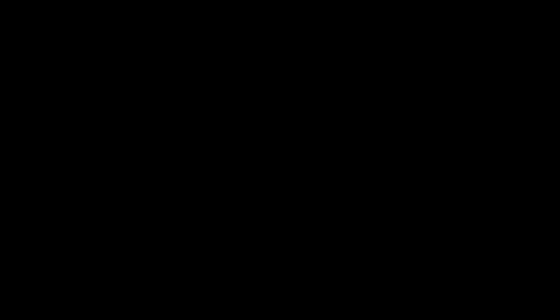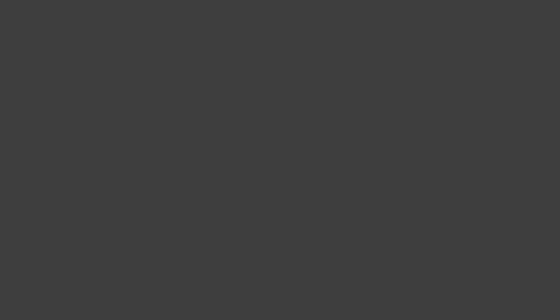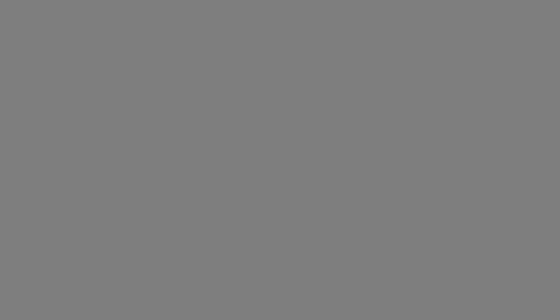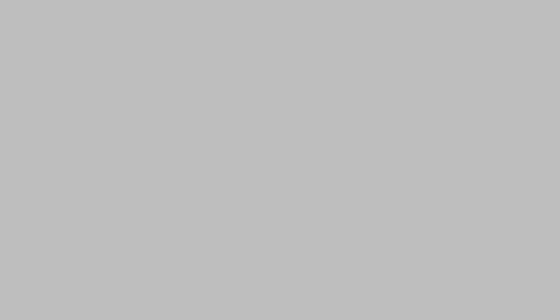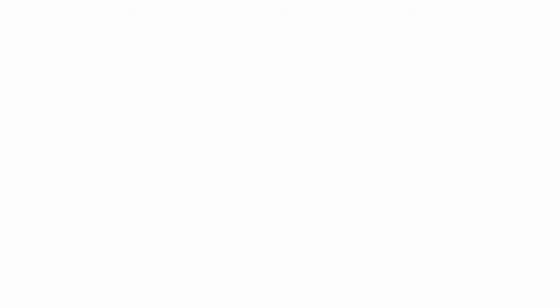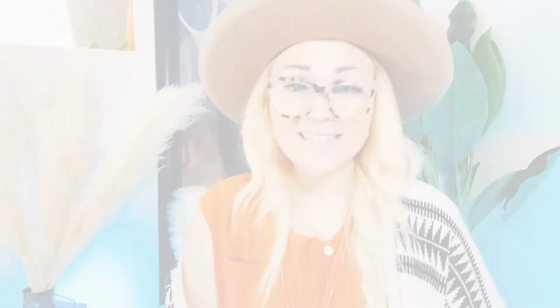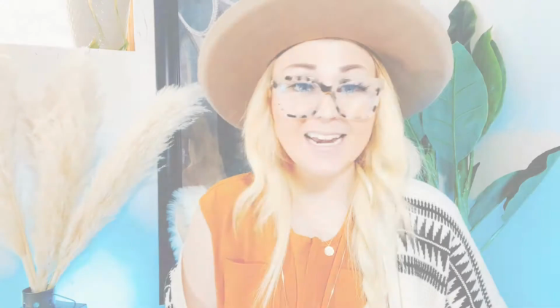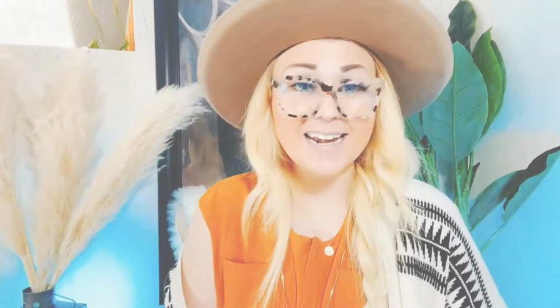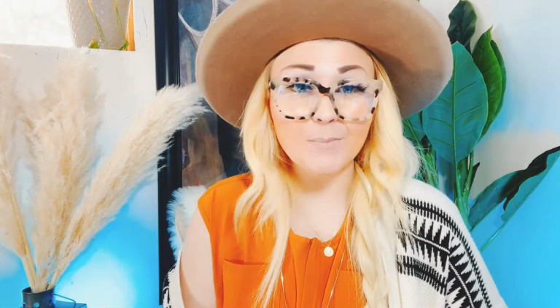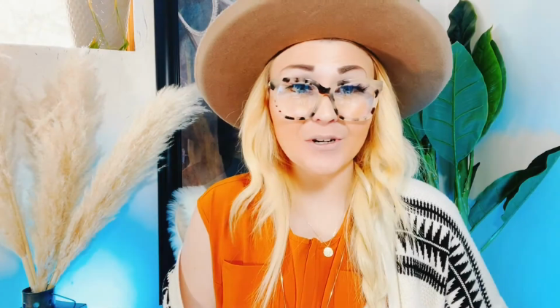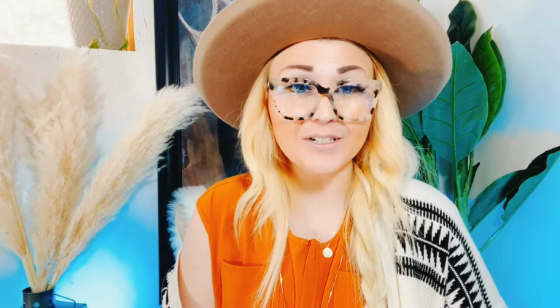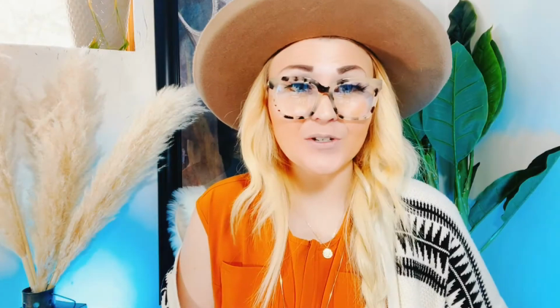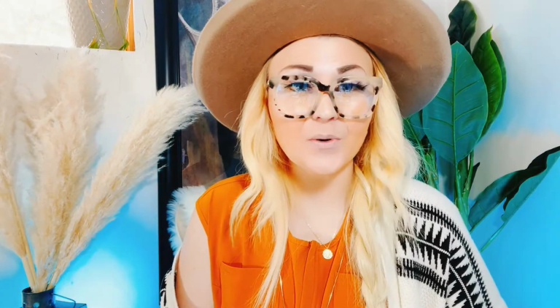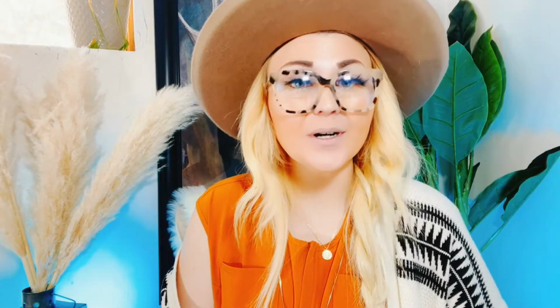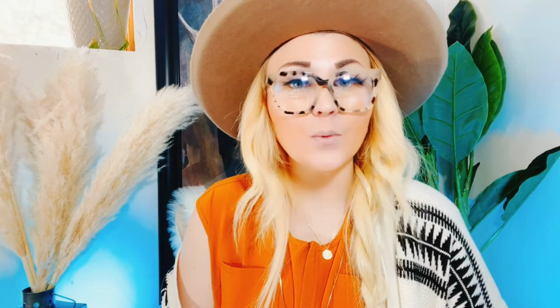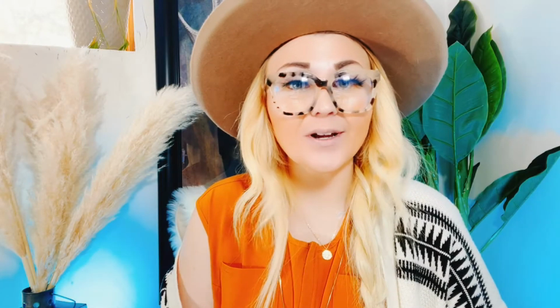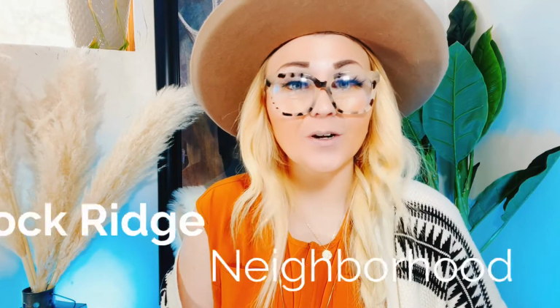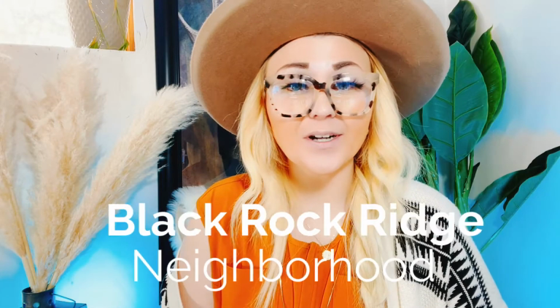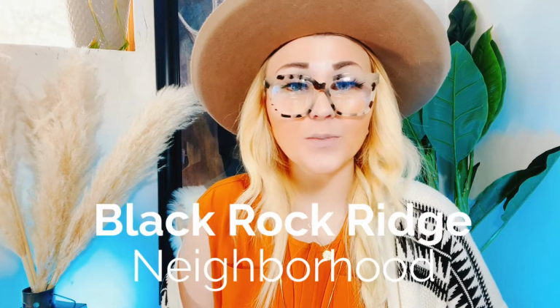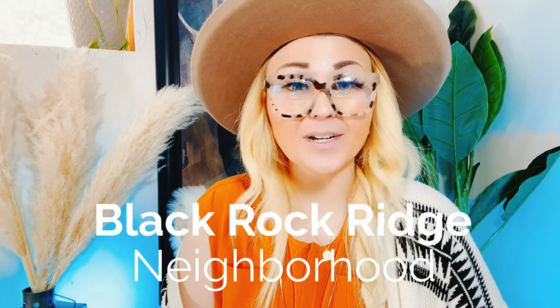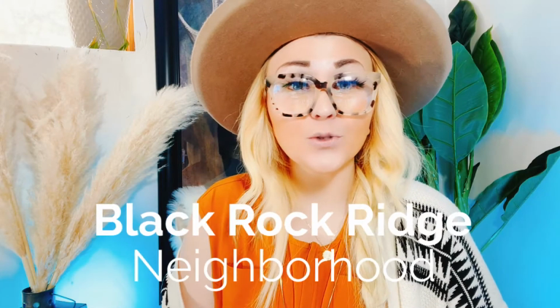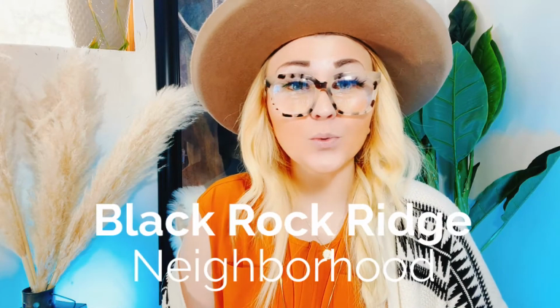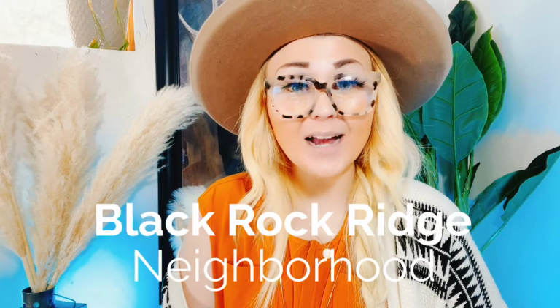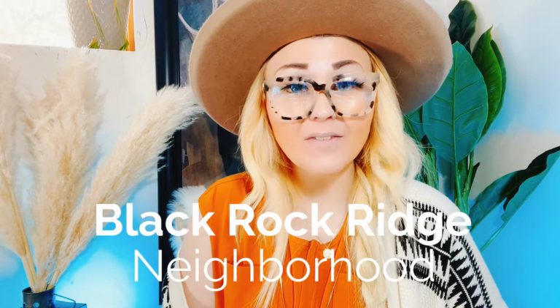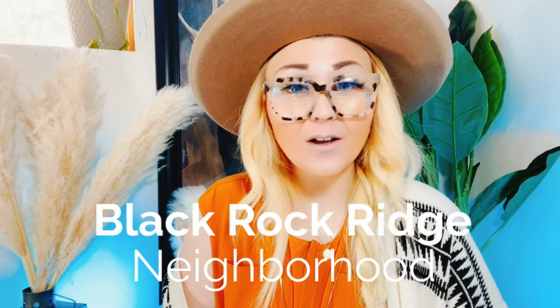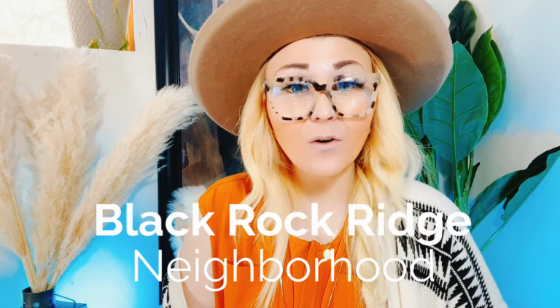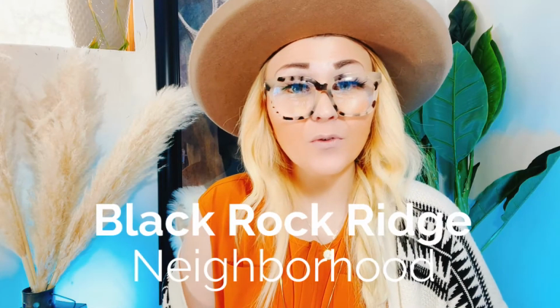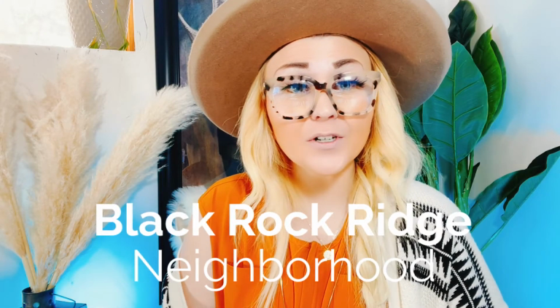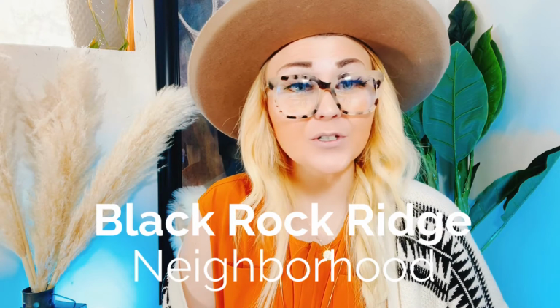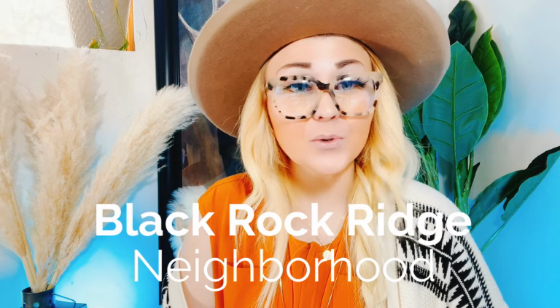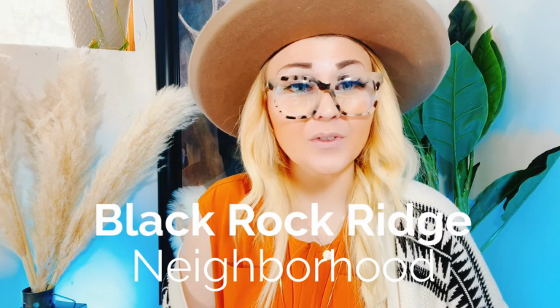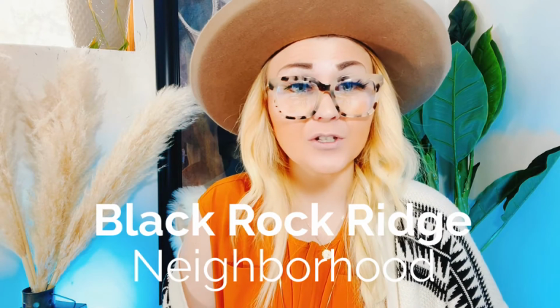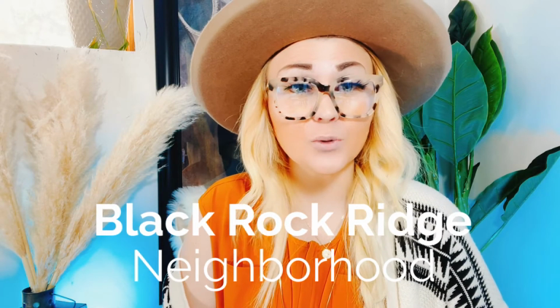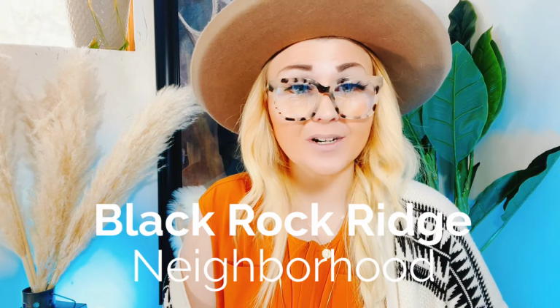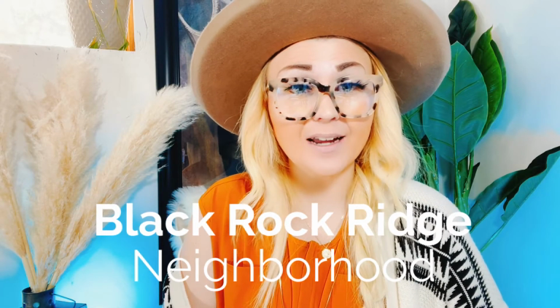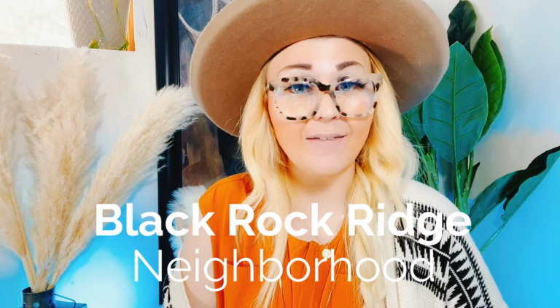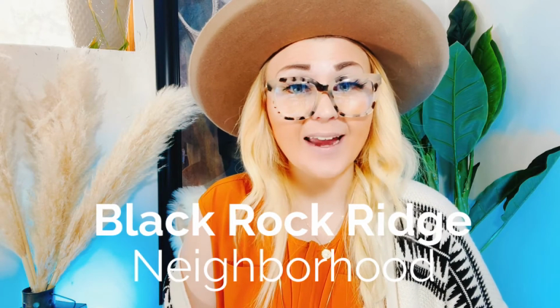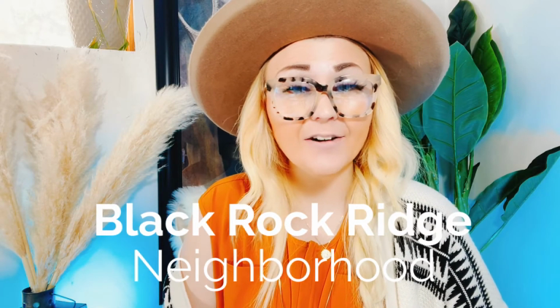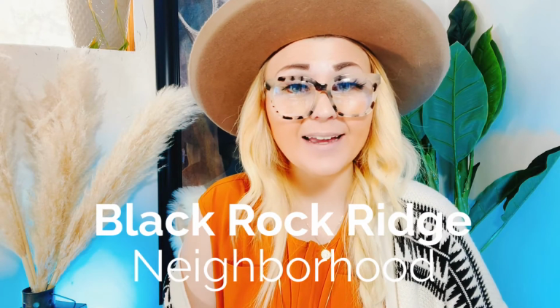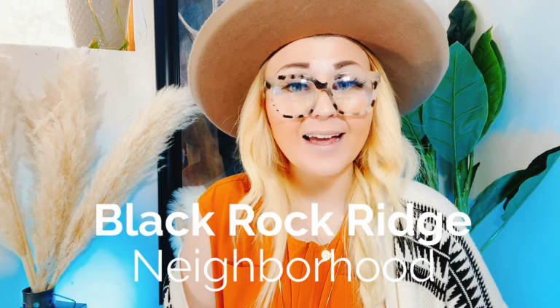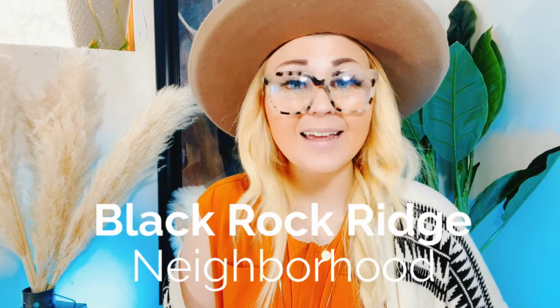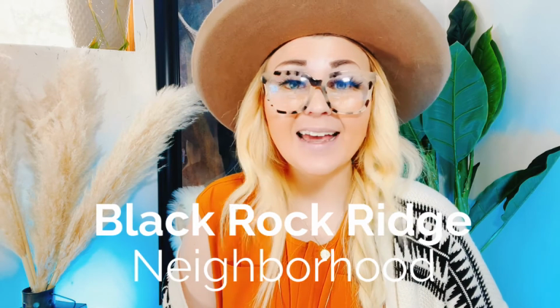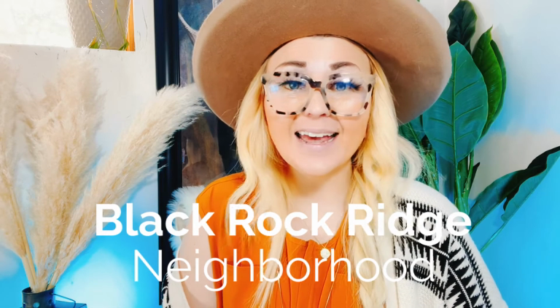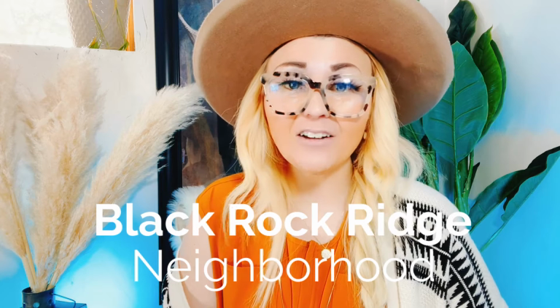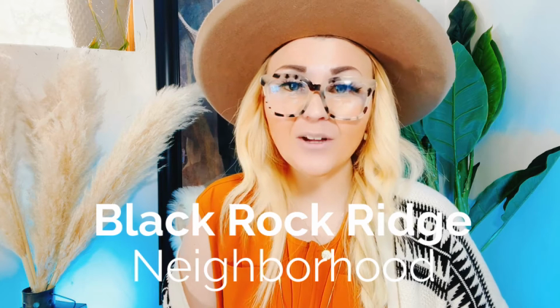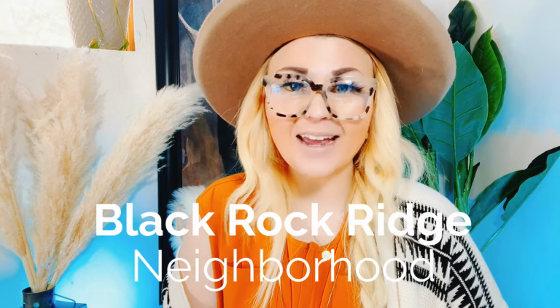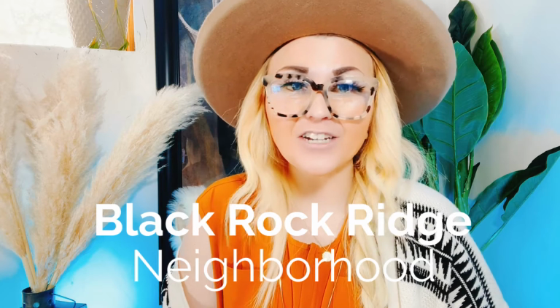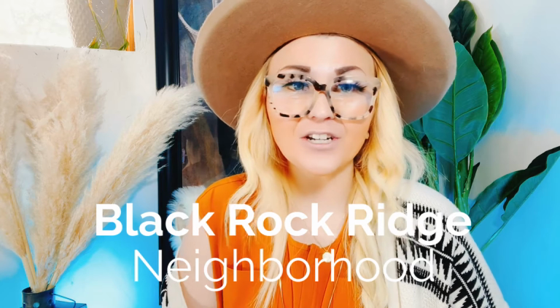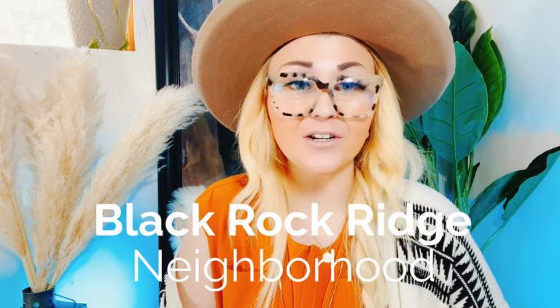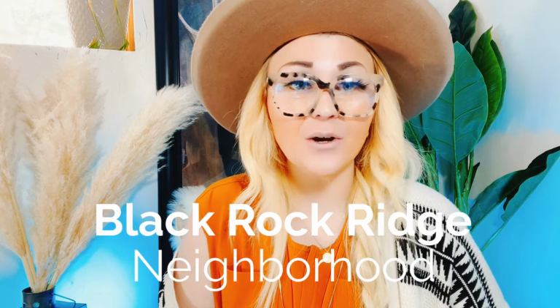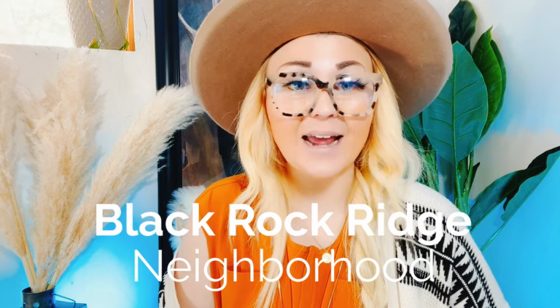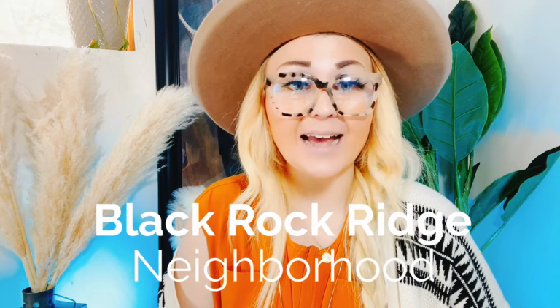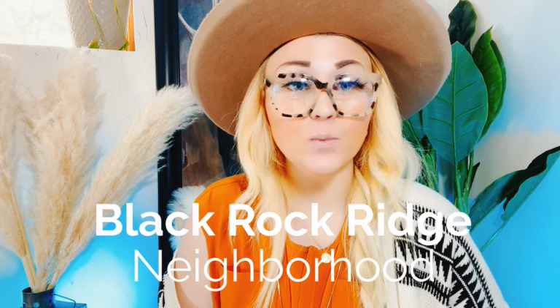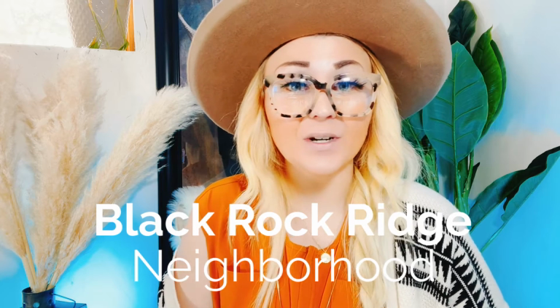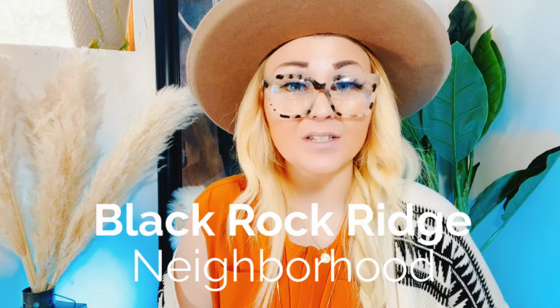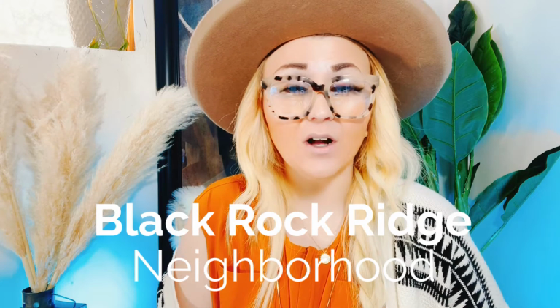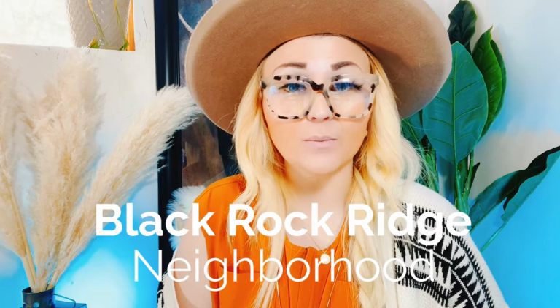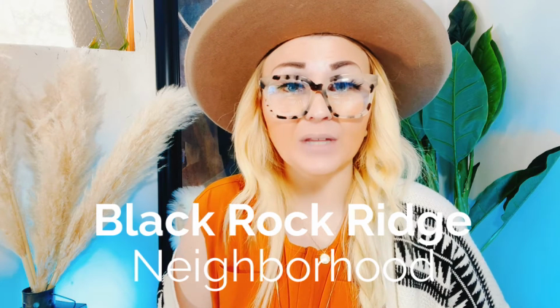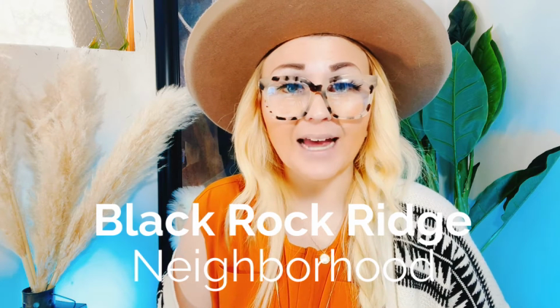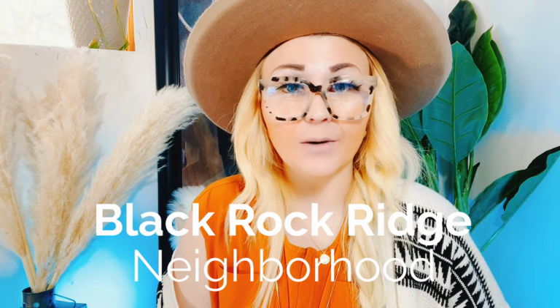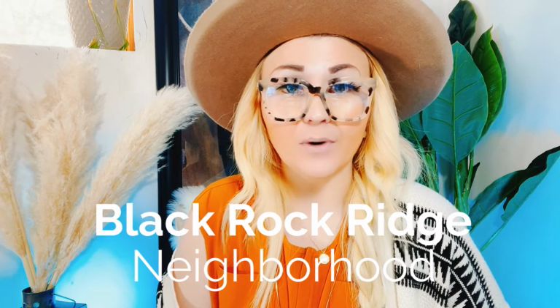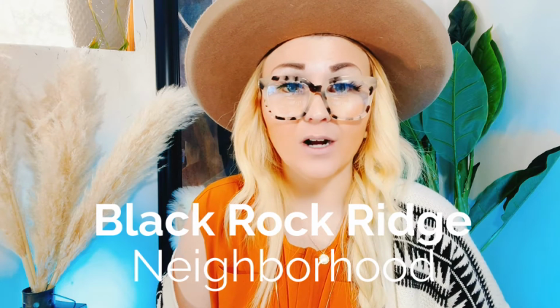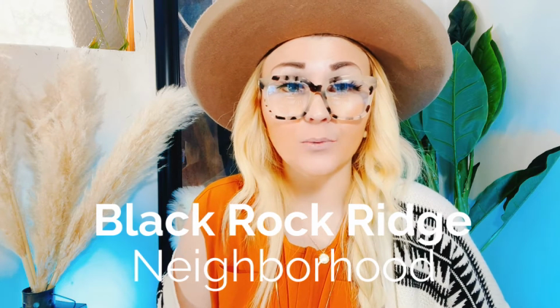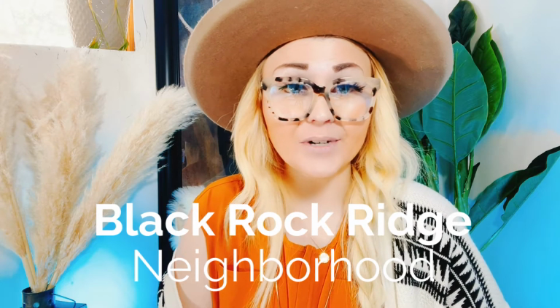In today's neighborhood tour, we are going to be driving over to the Jordanelle area in a location known as Black Rock Ridge.